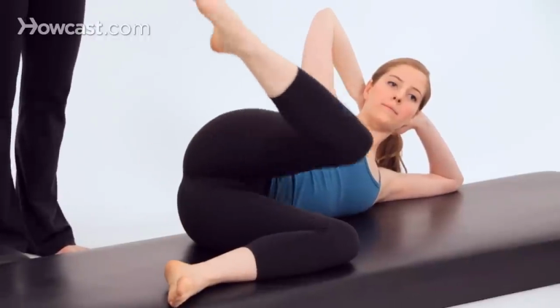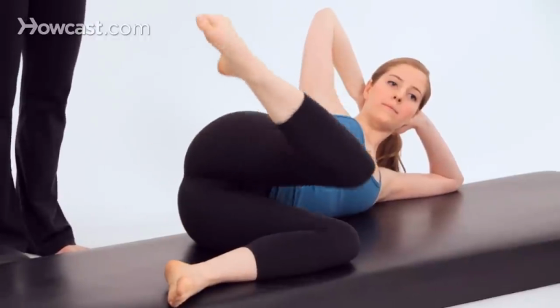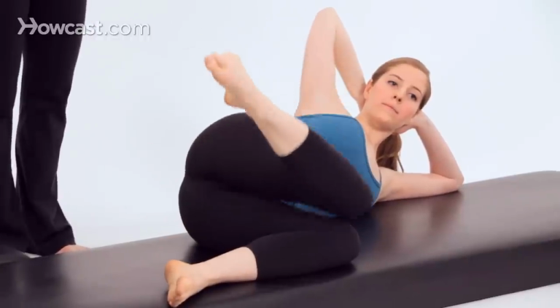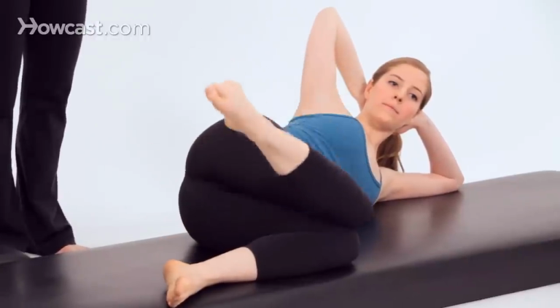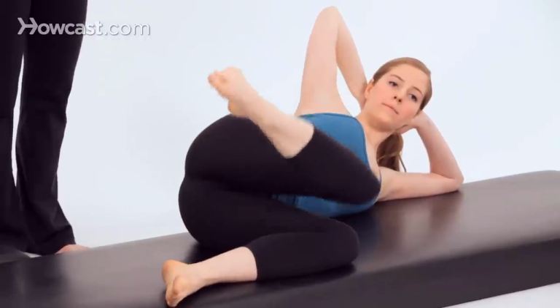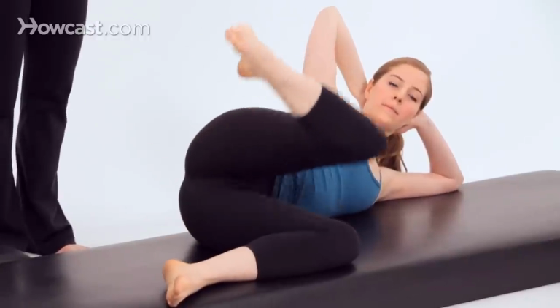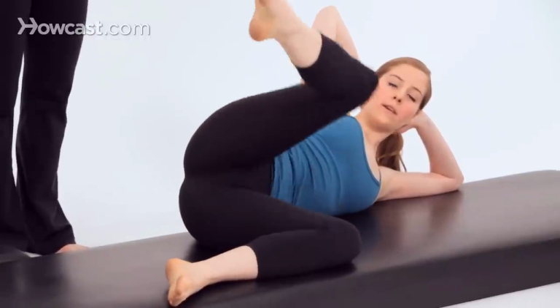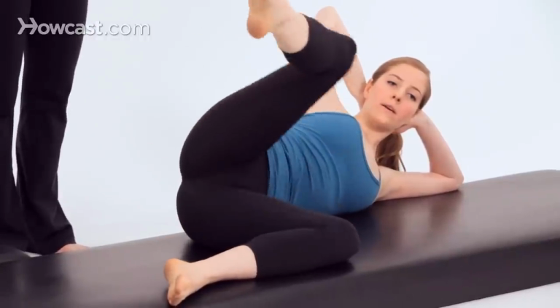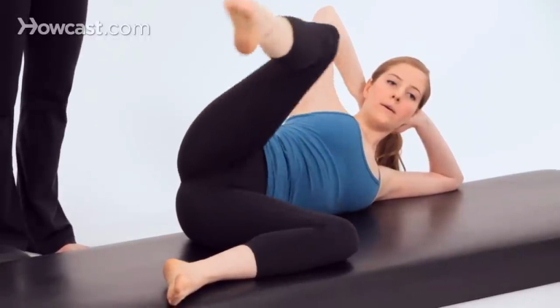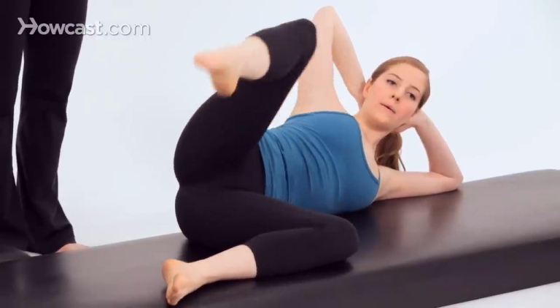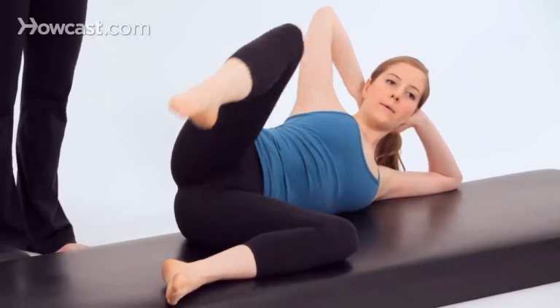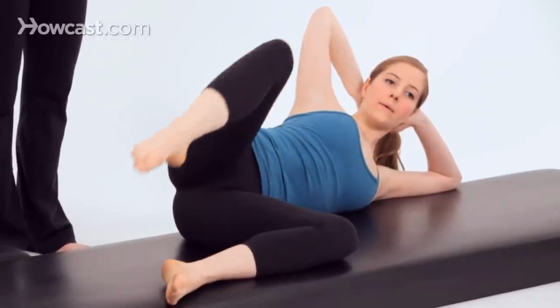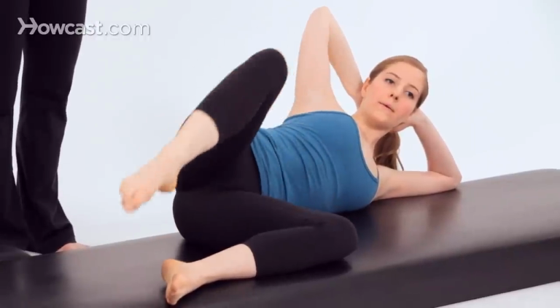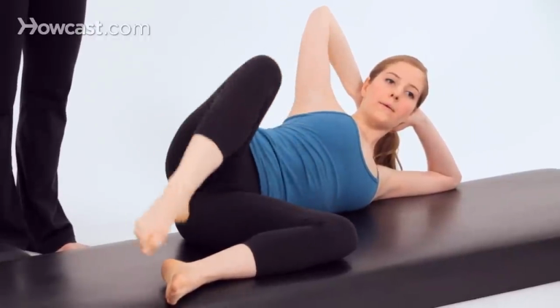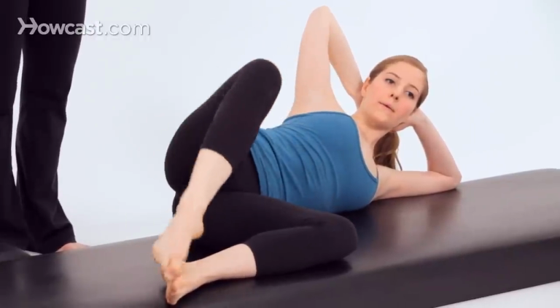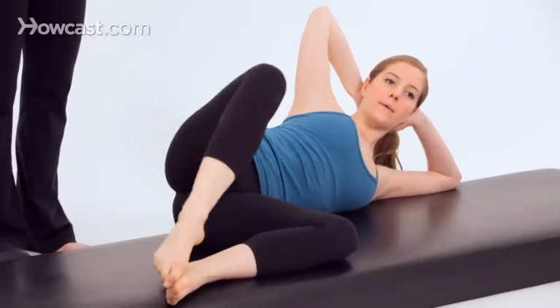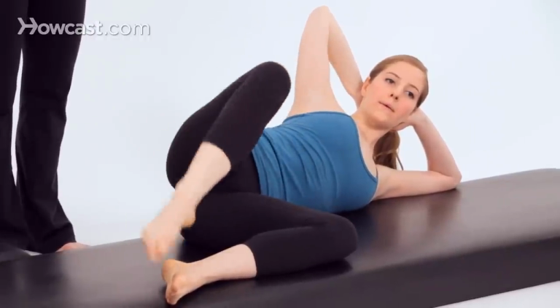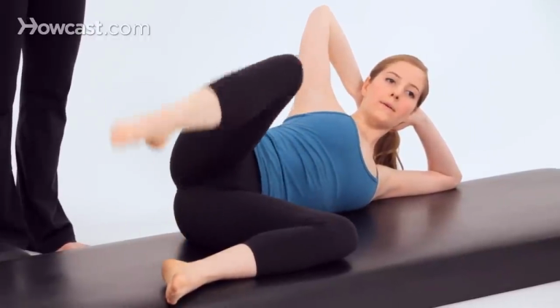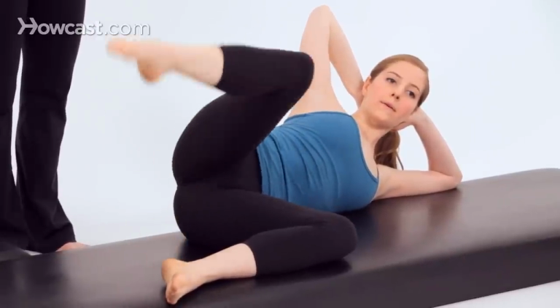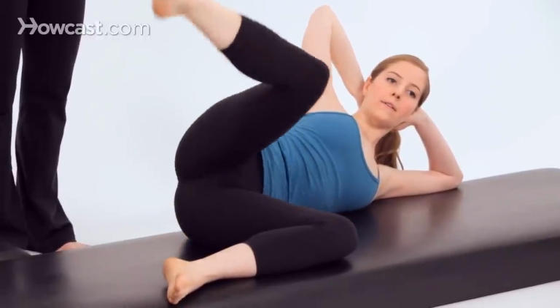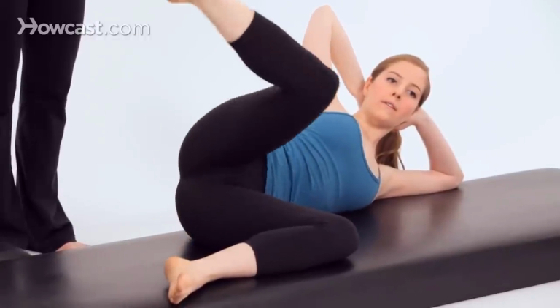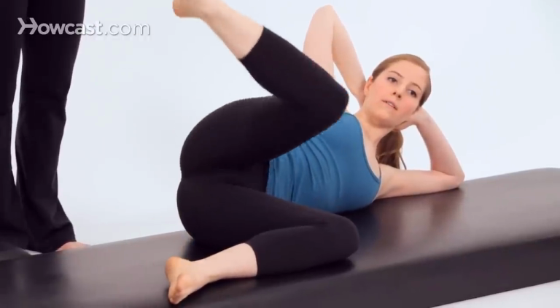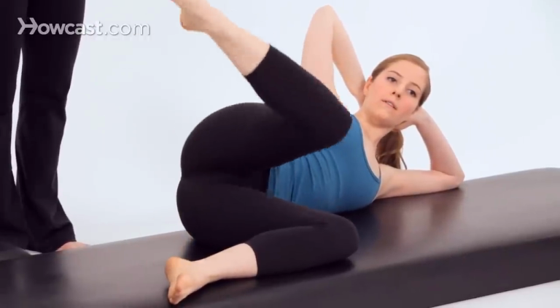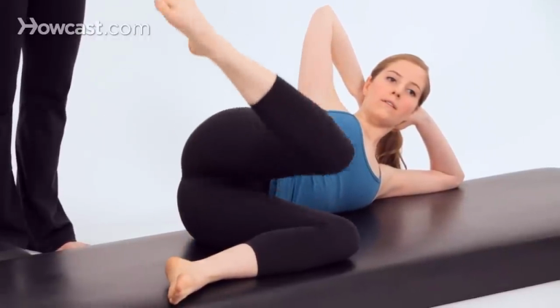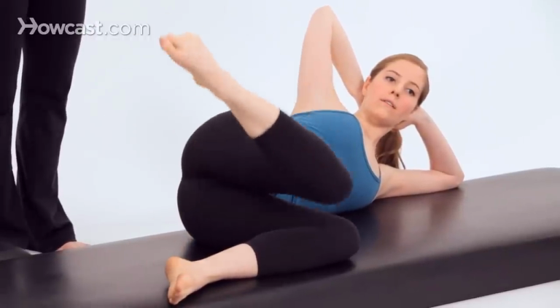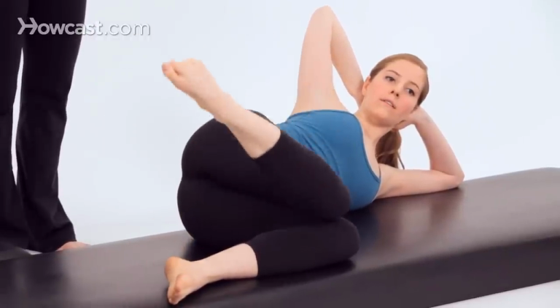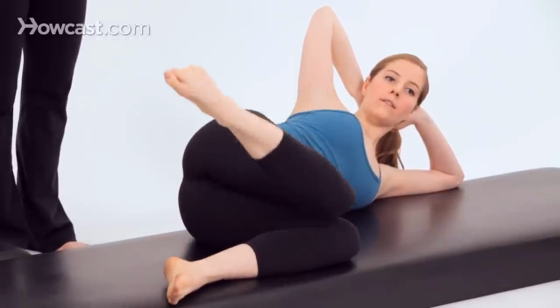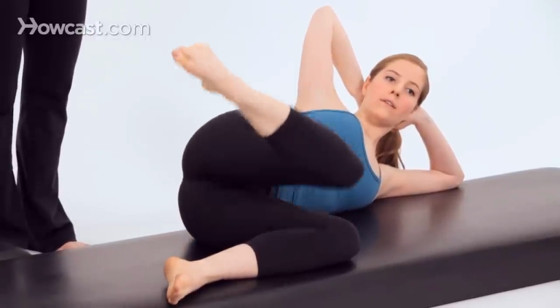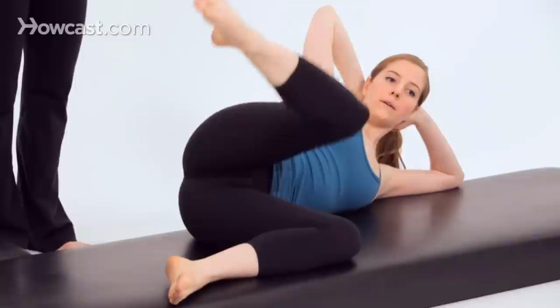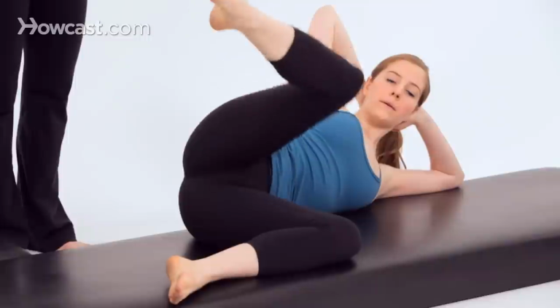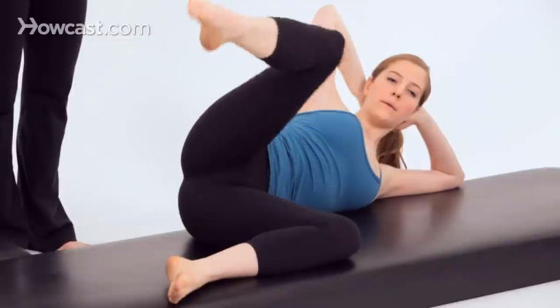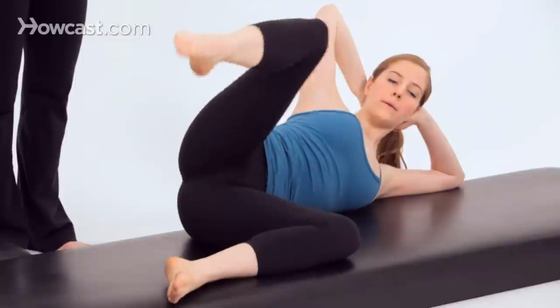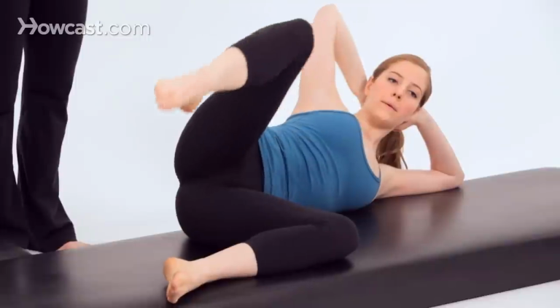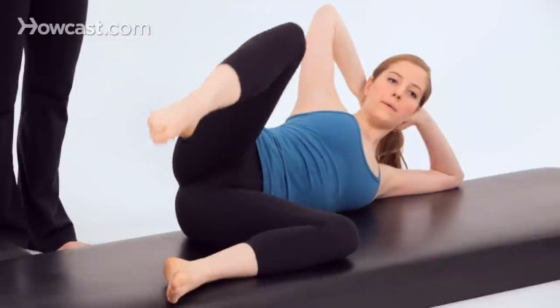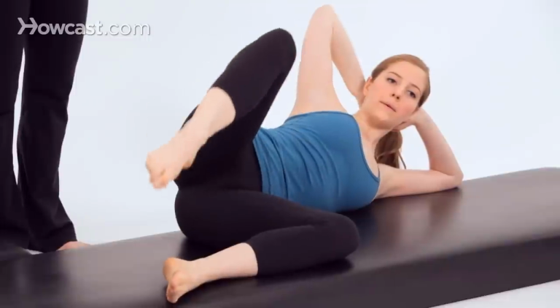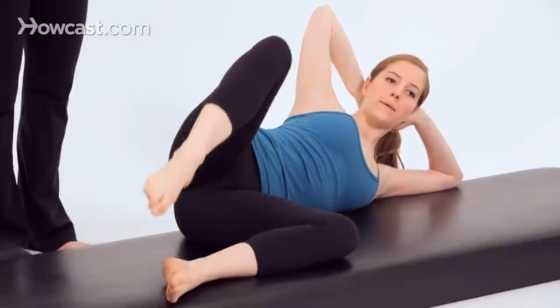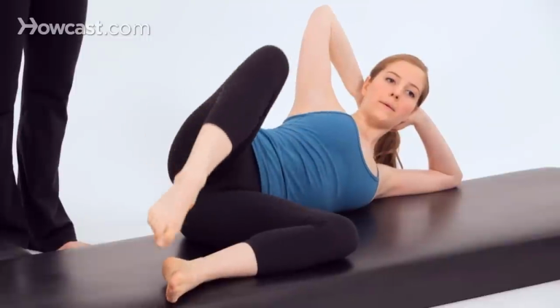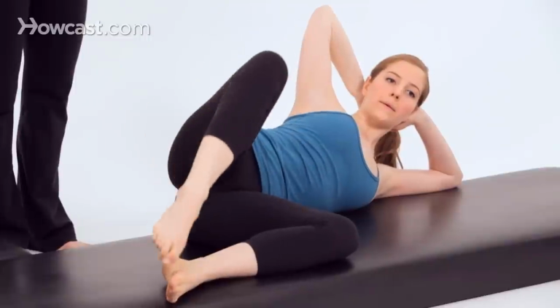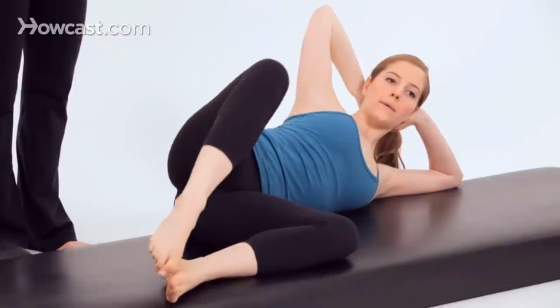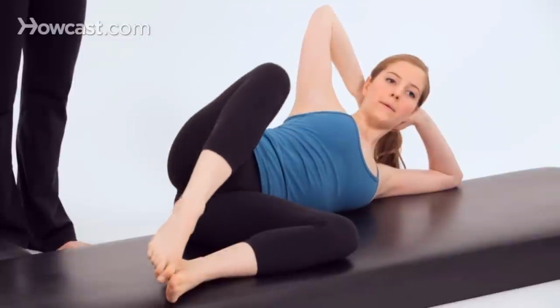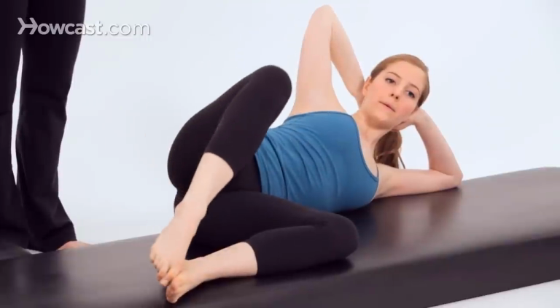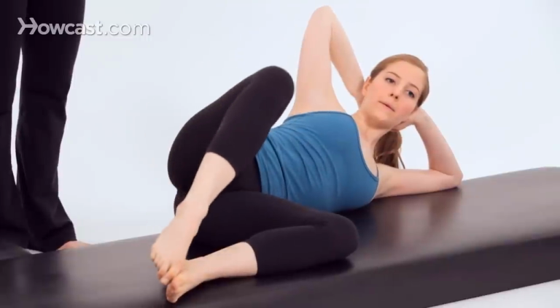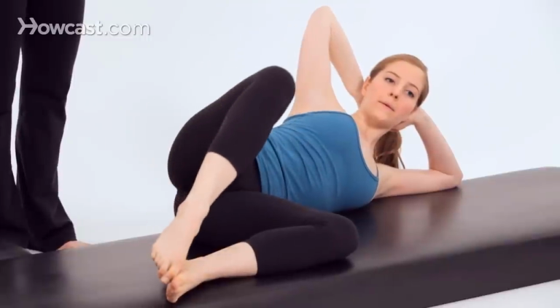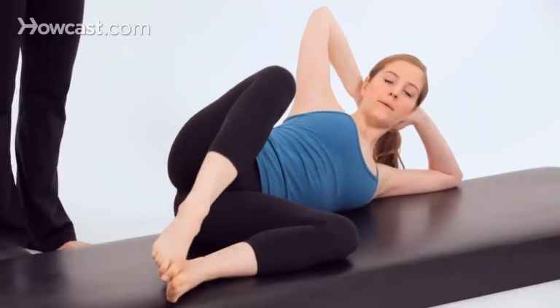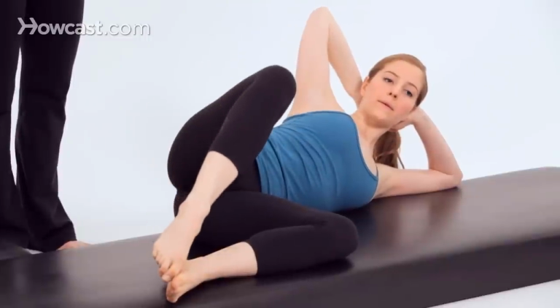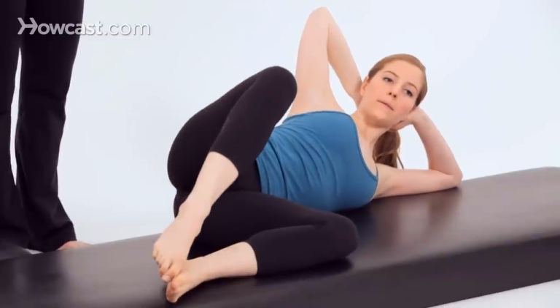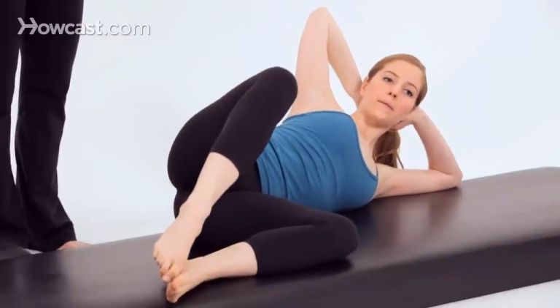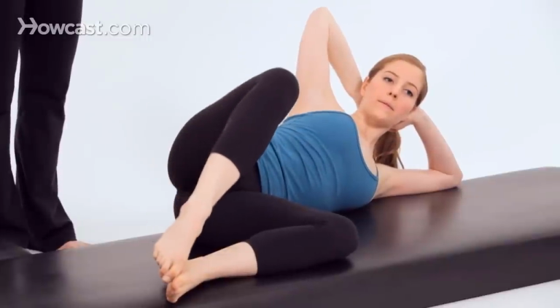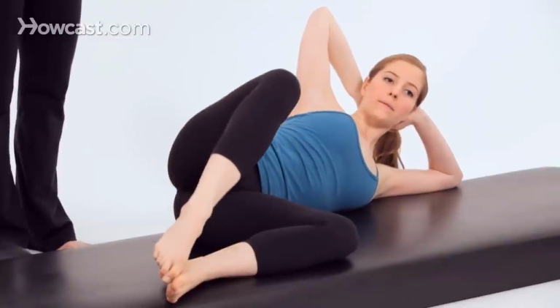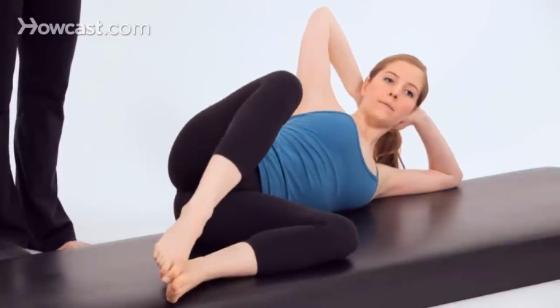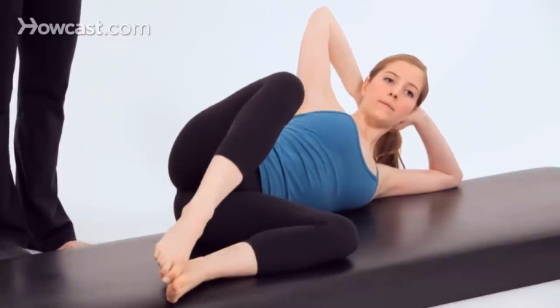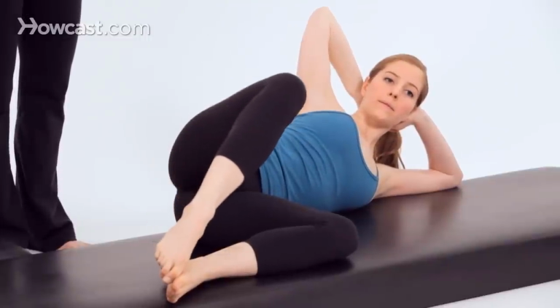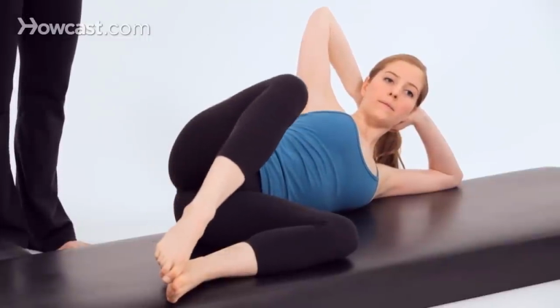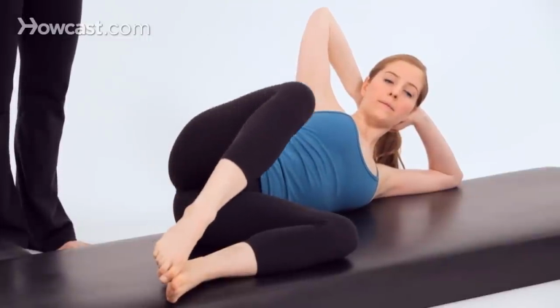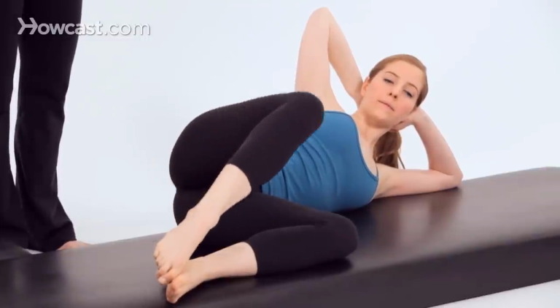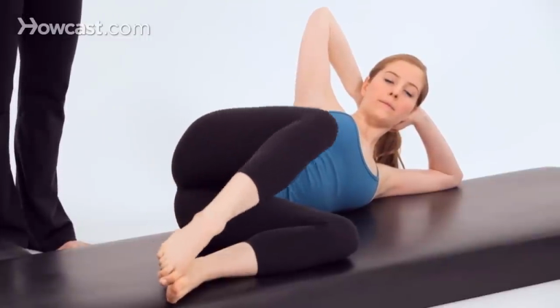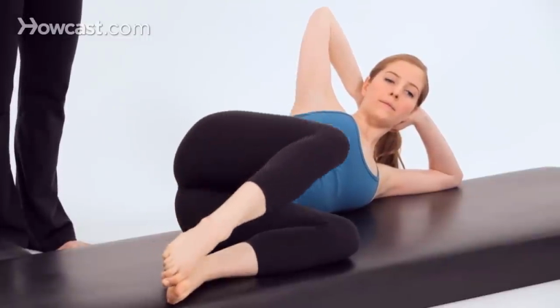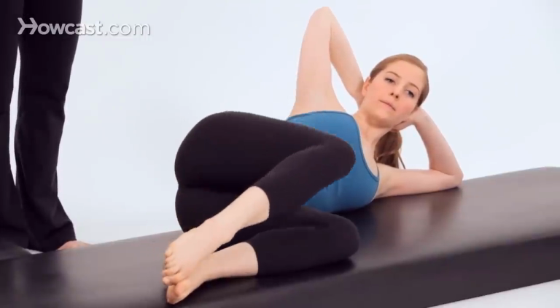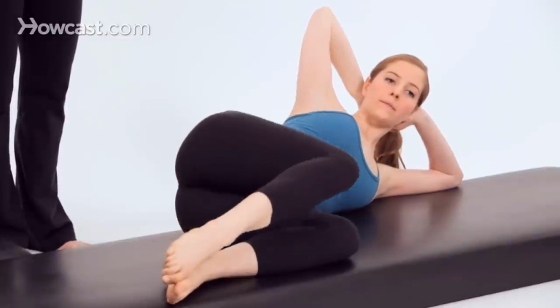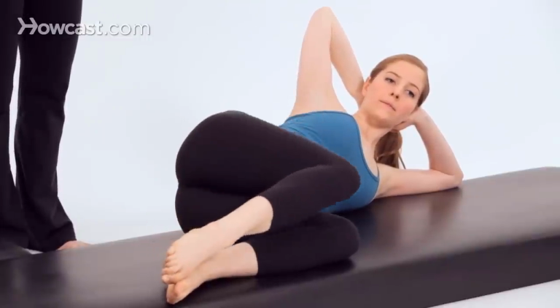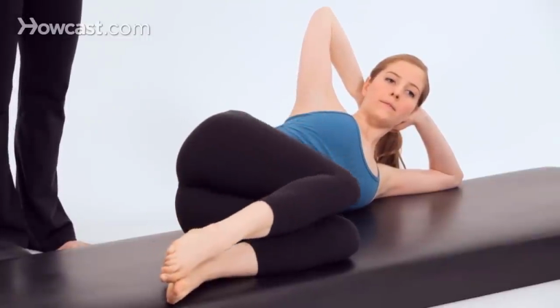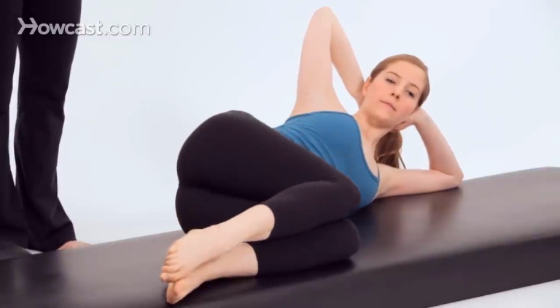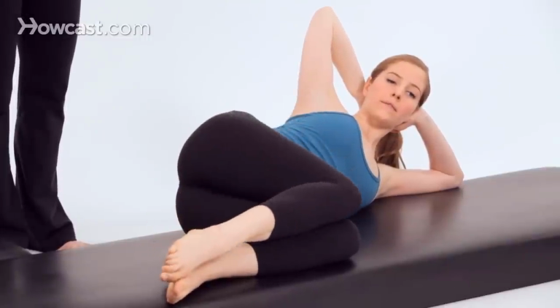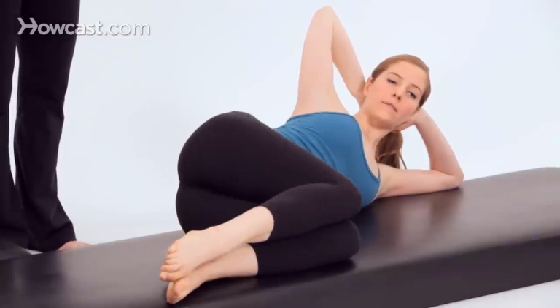Knee to knee, toe to toe. One more time — knee to knee, toe to toe. Now hold it here and lower both knees down to the mat.